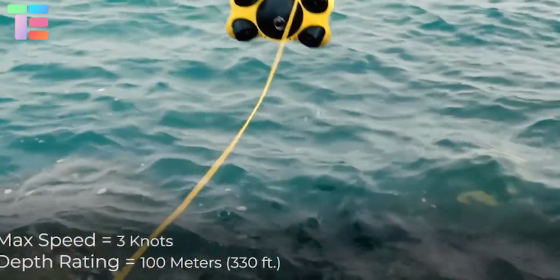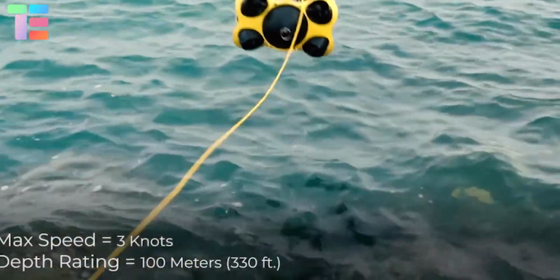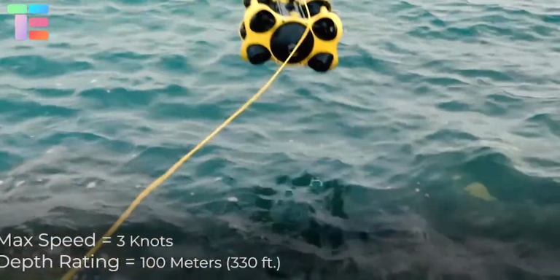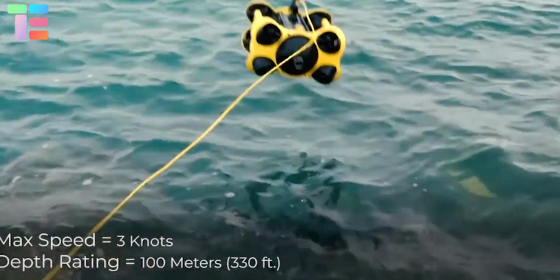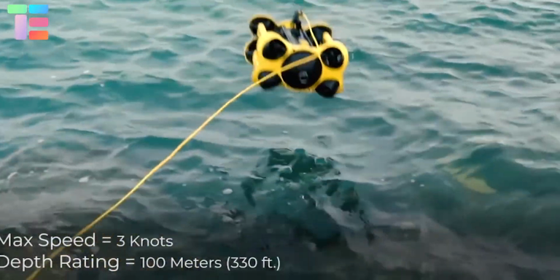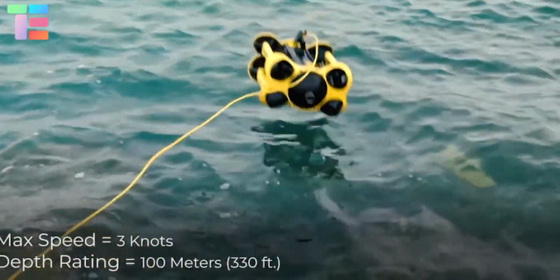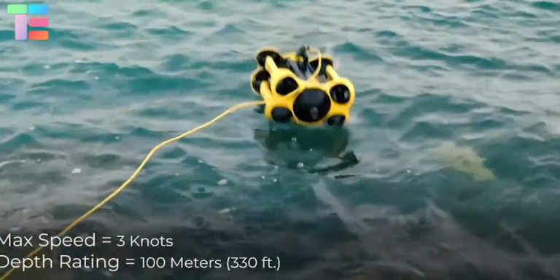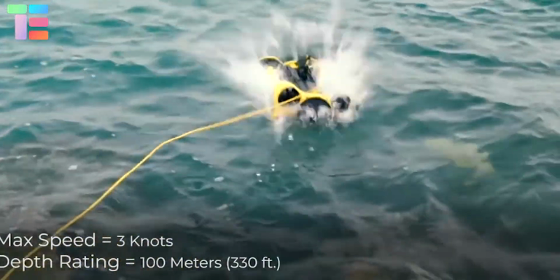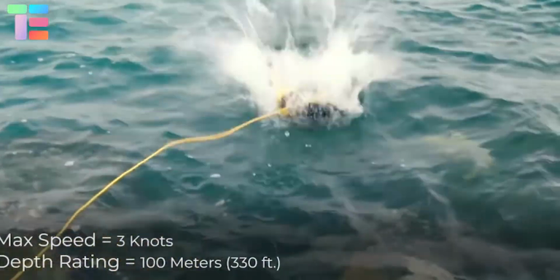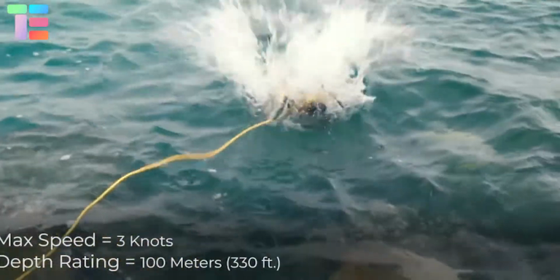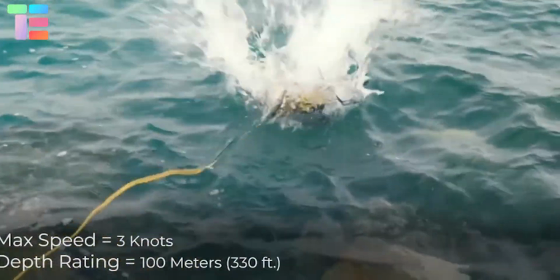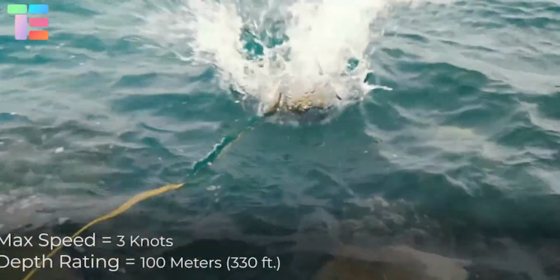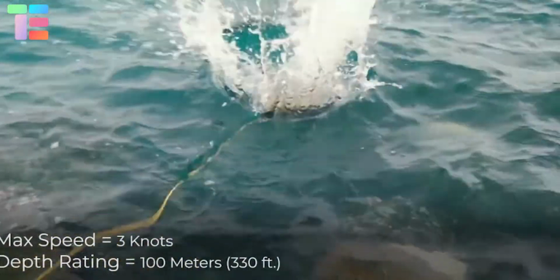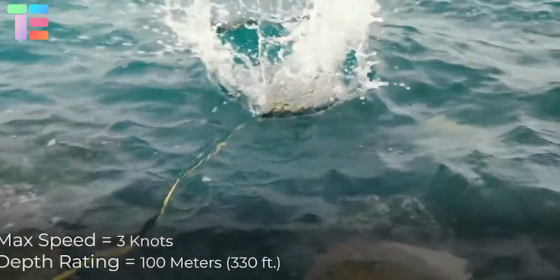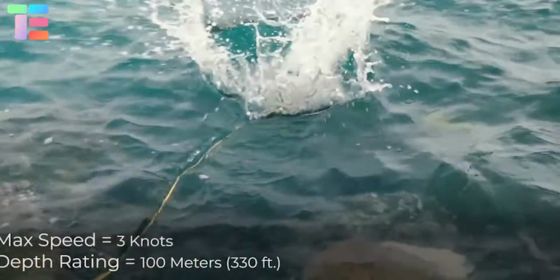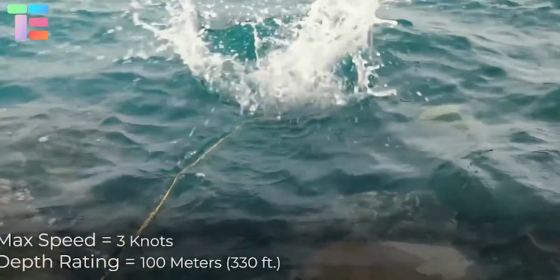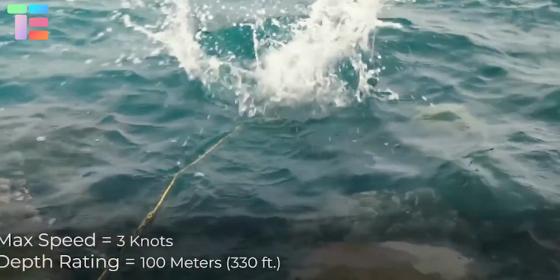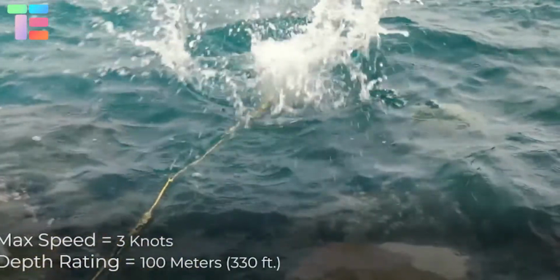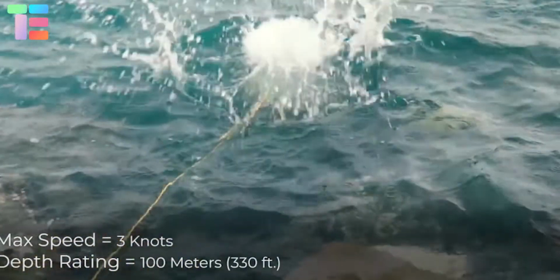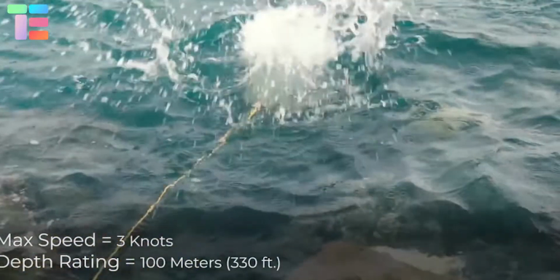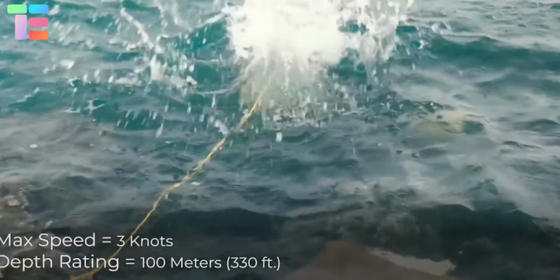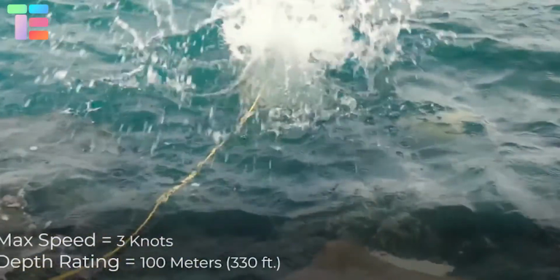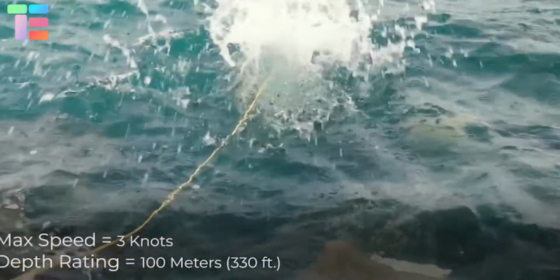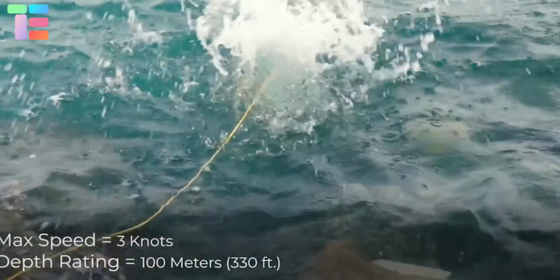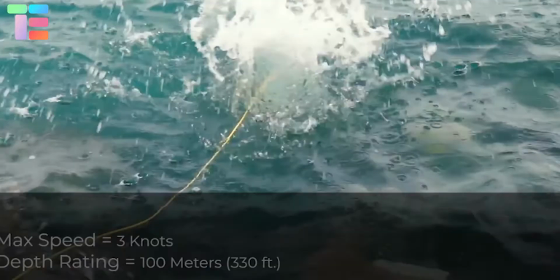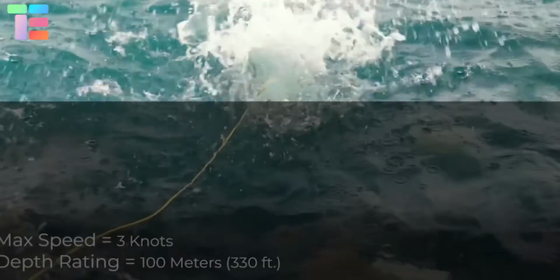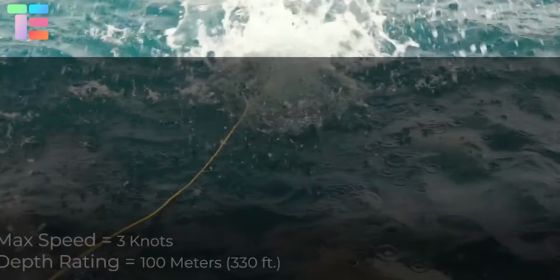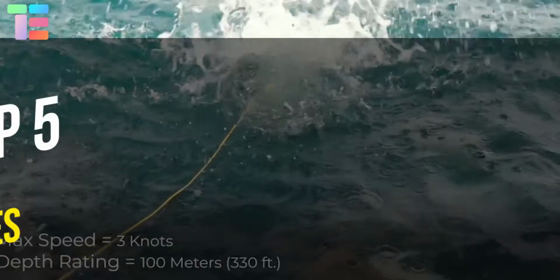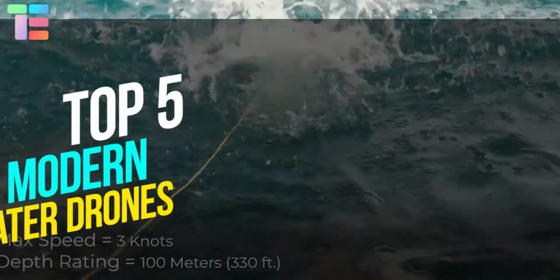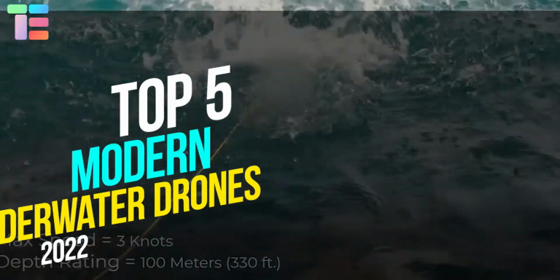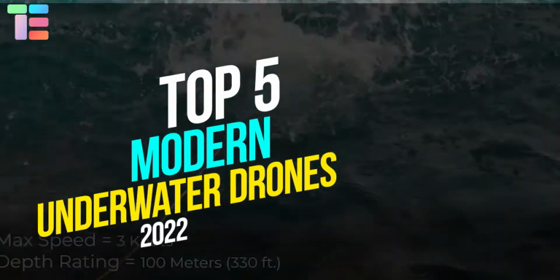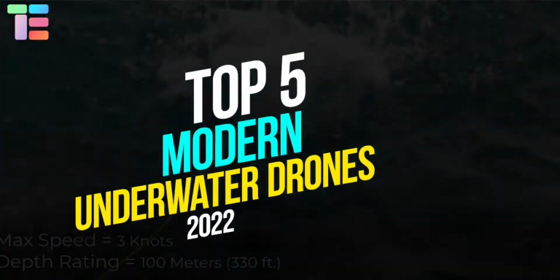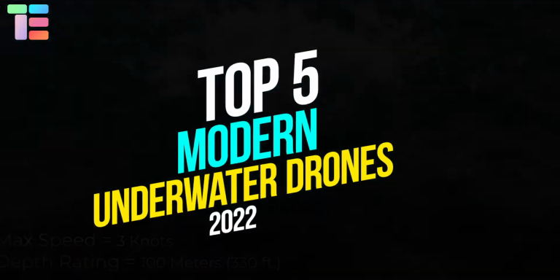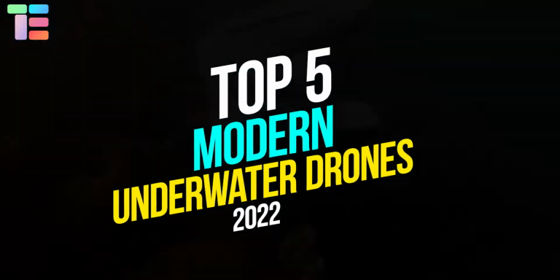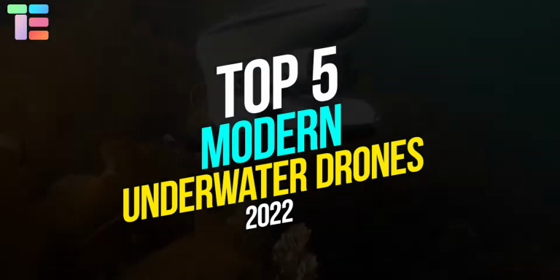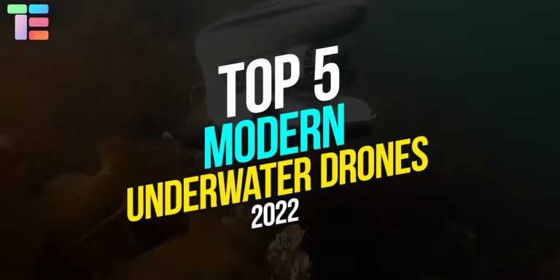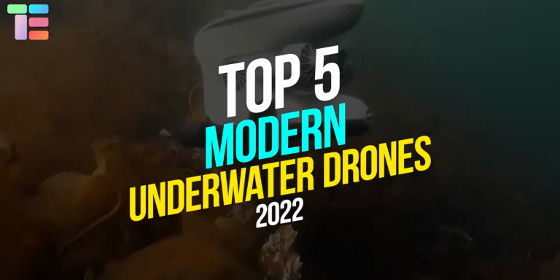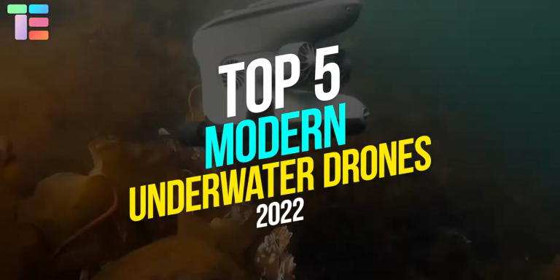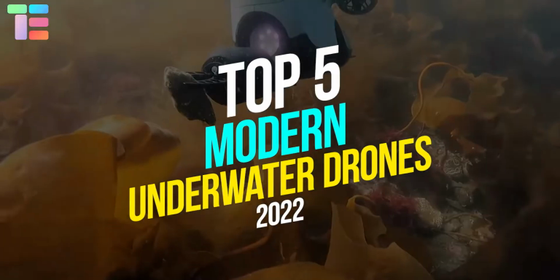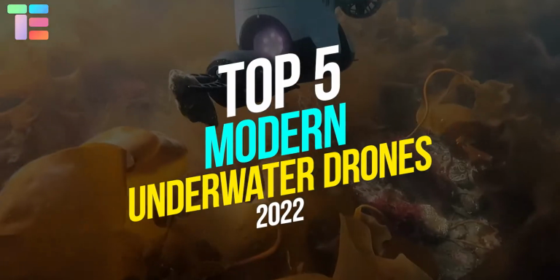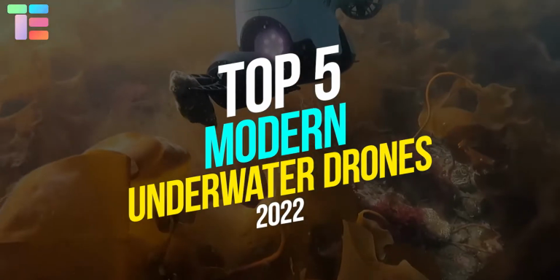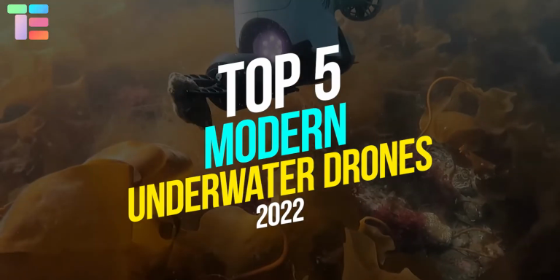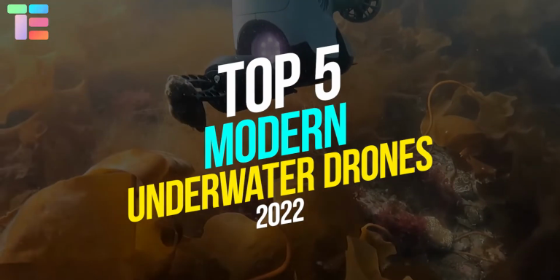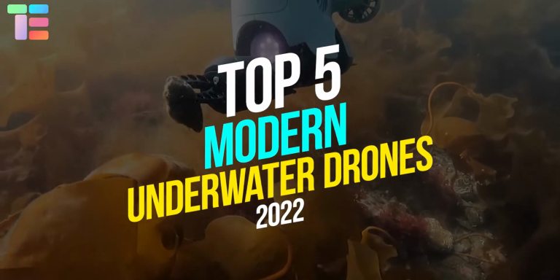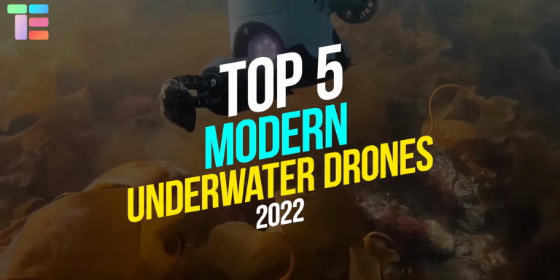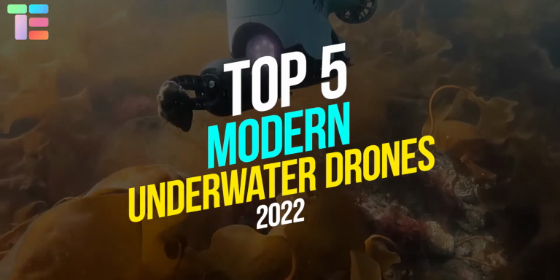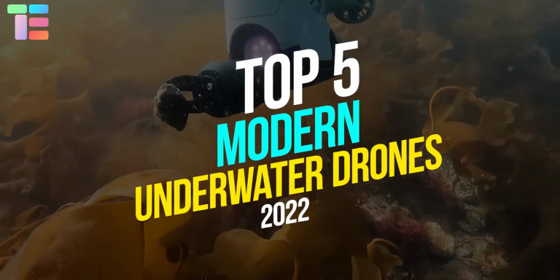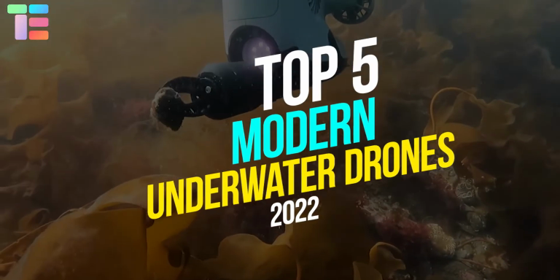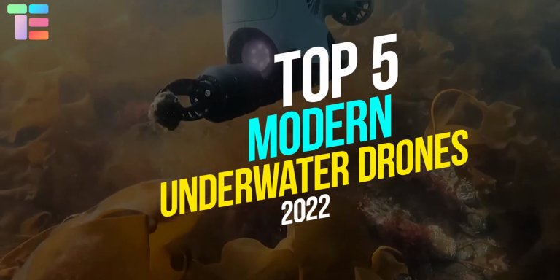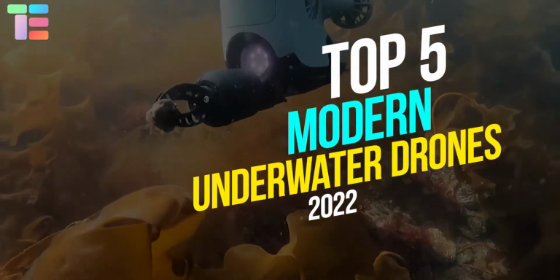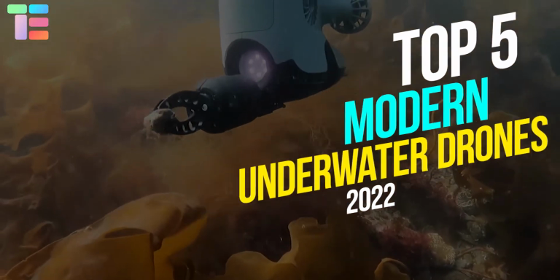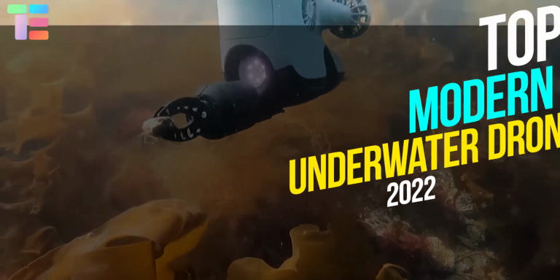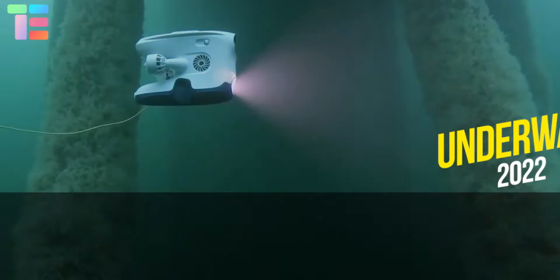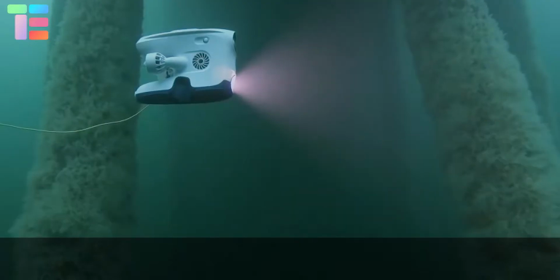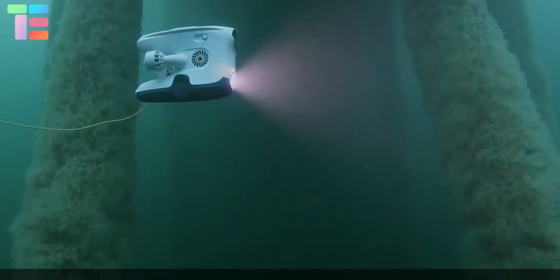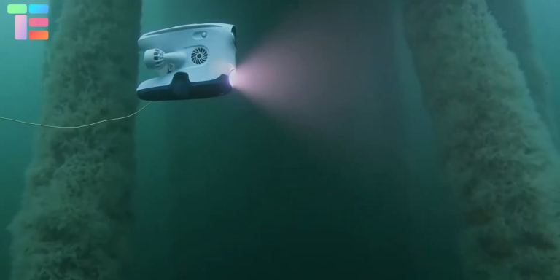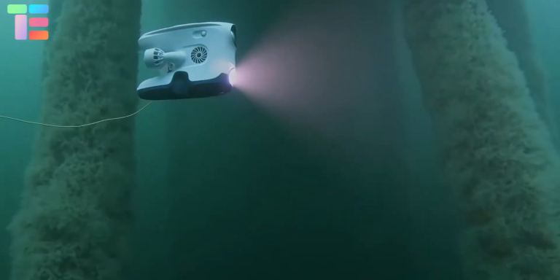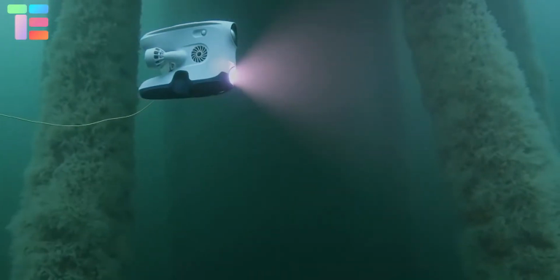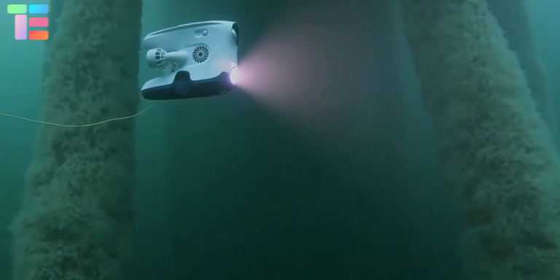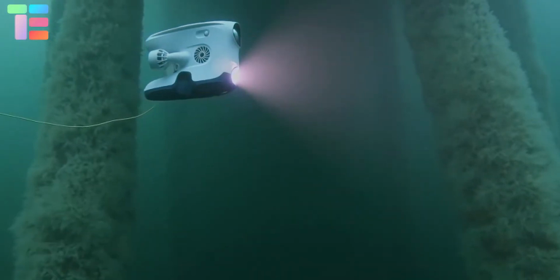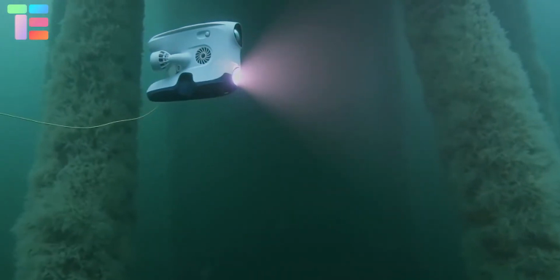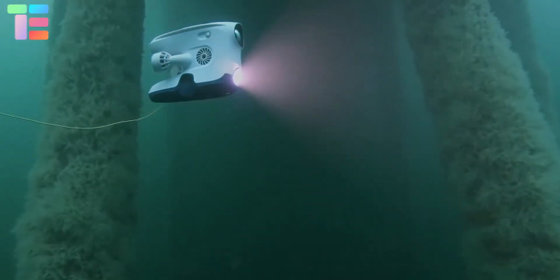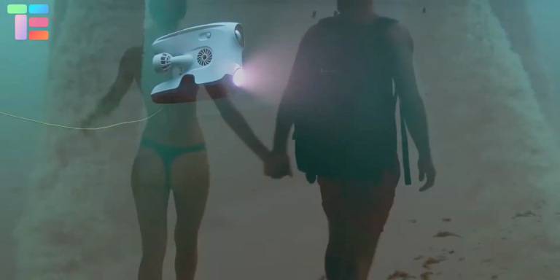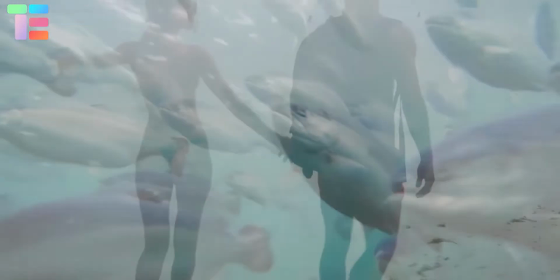Today, in this video, we are going to show you the top 5 modern underwater drones of the year 2022.